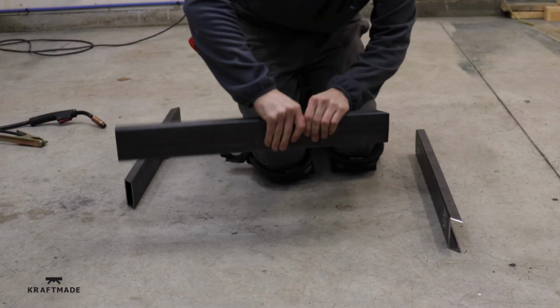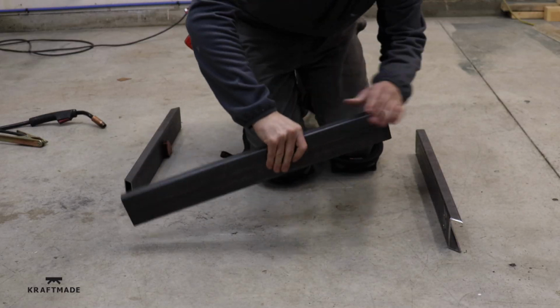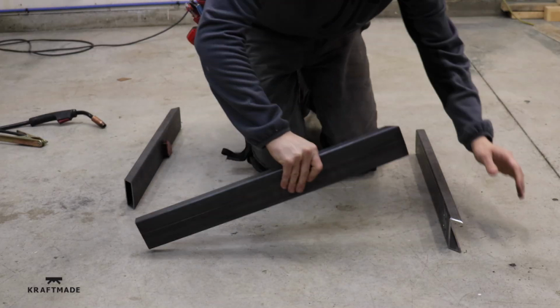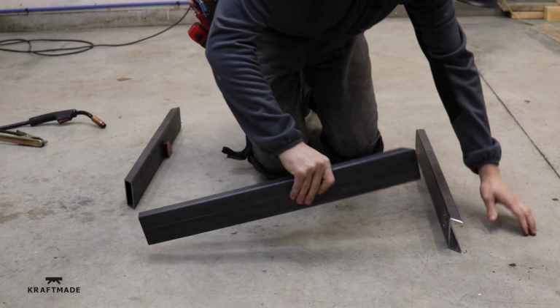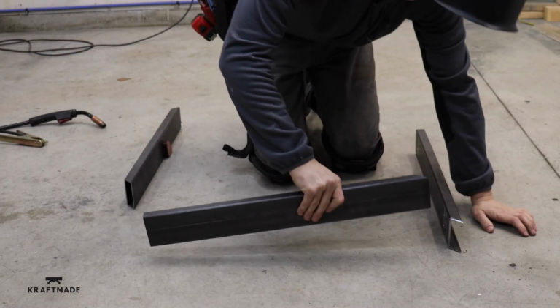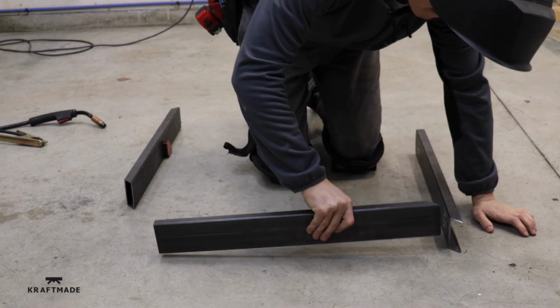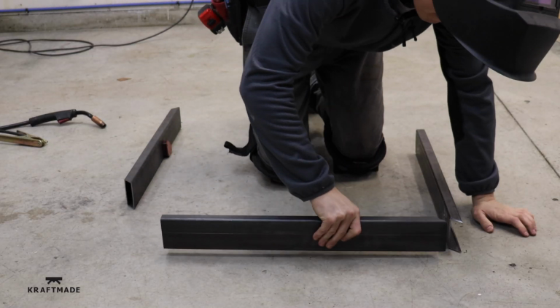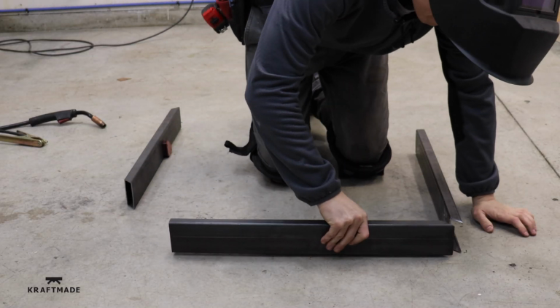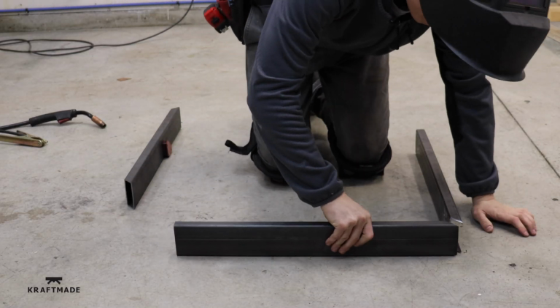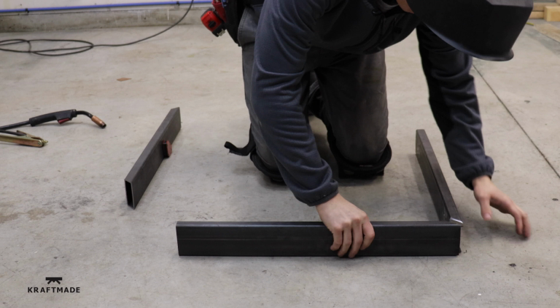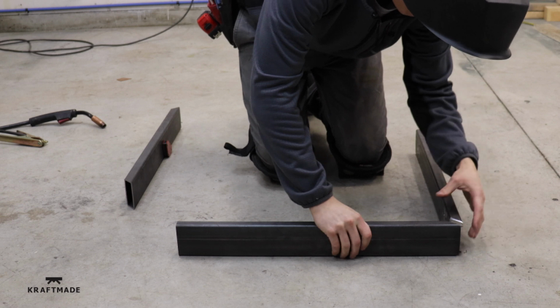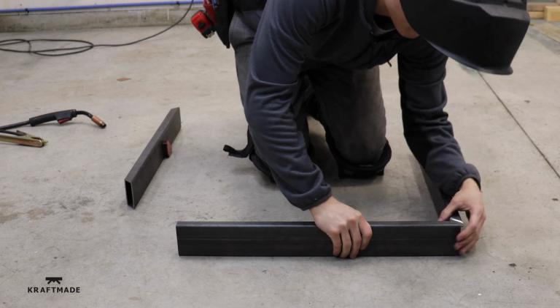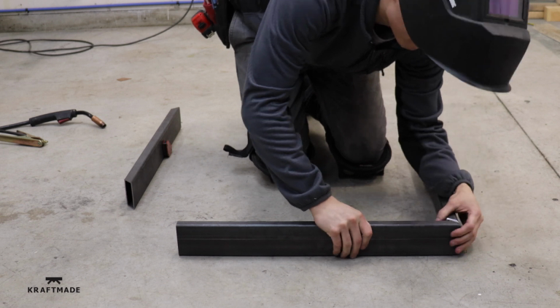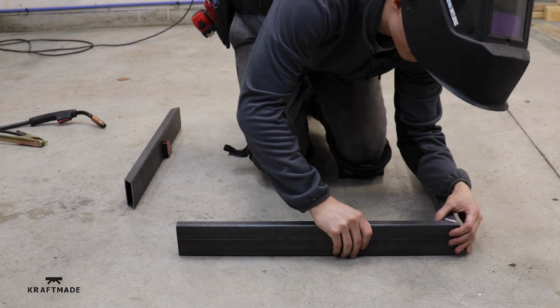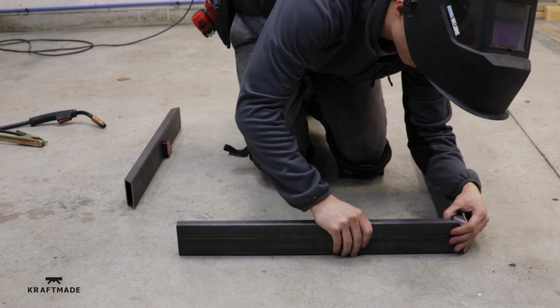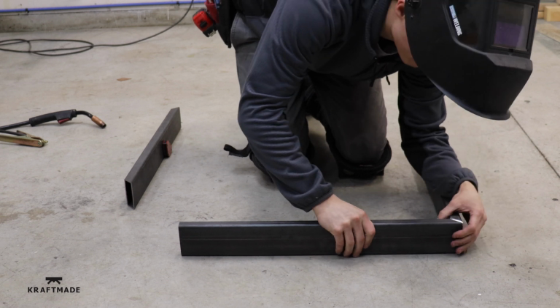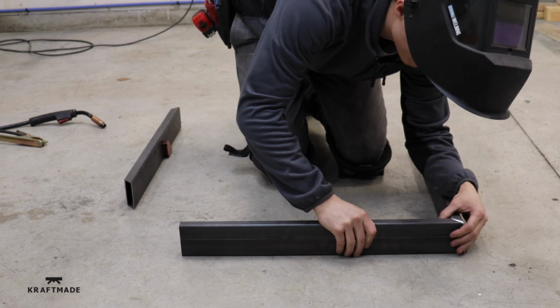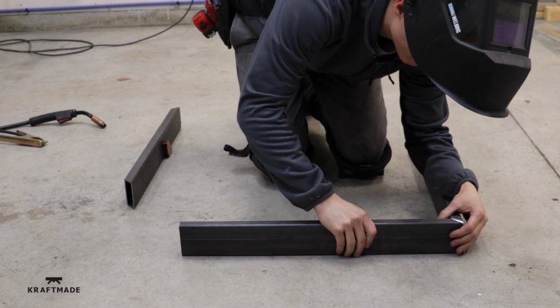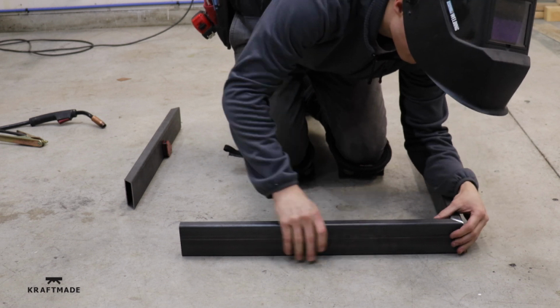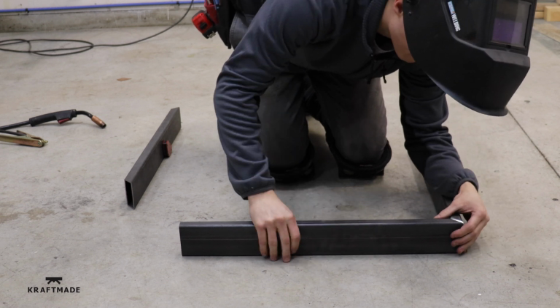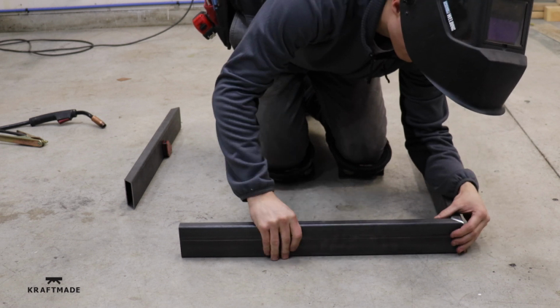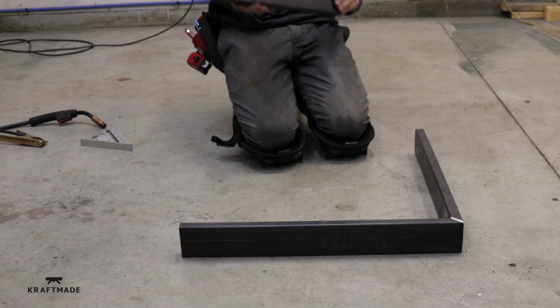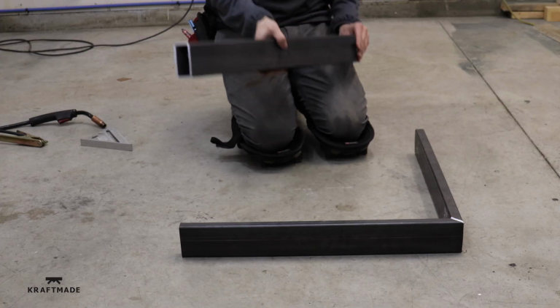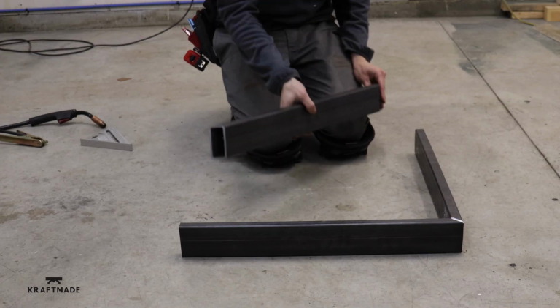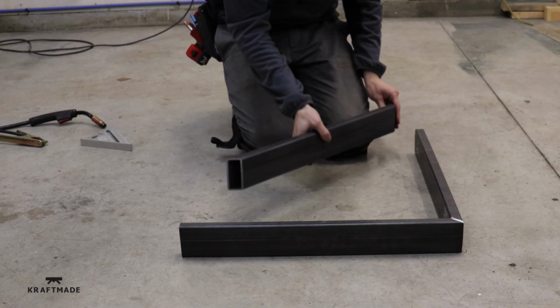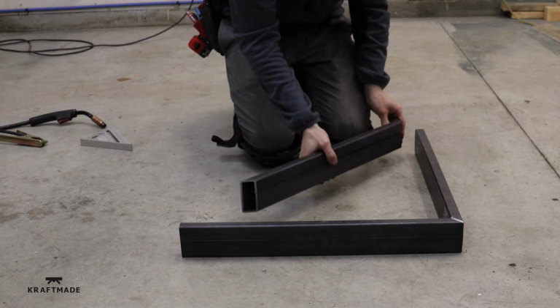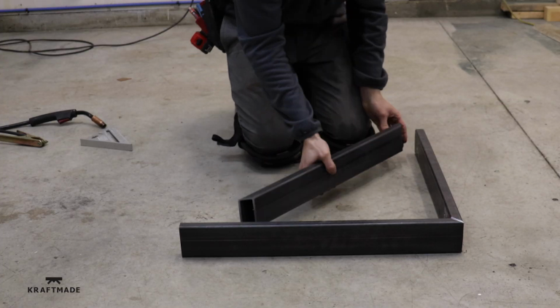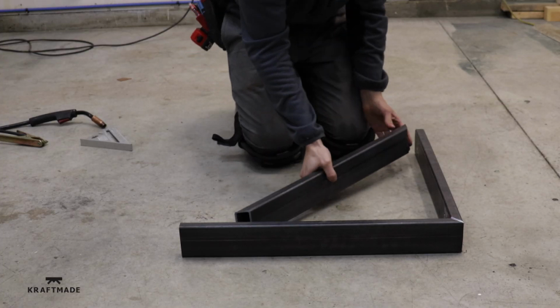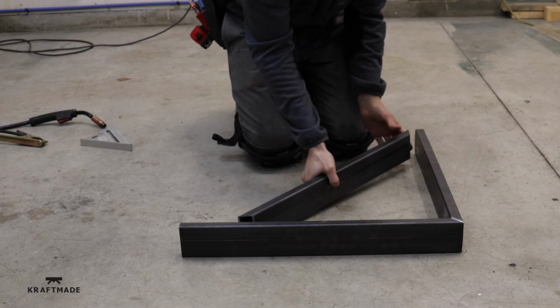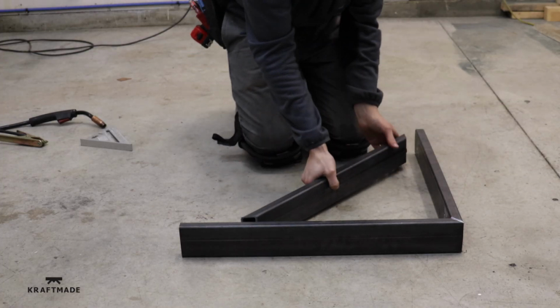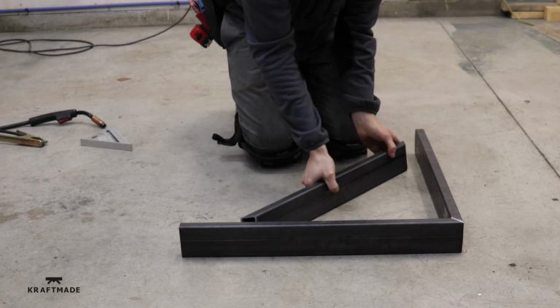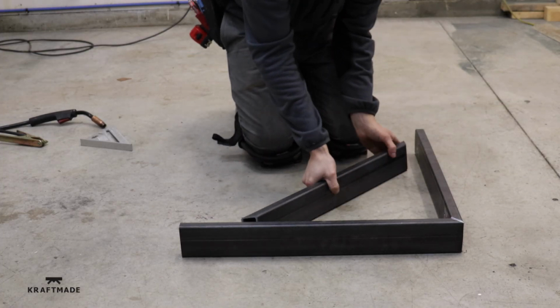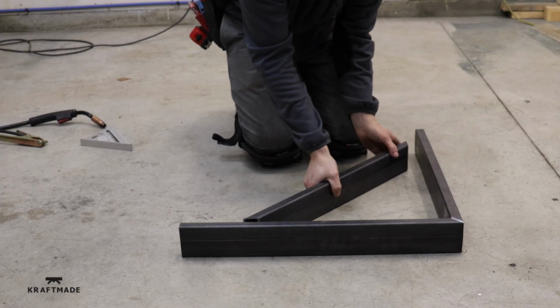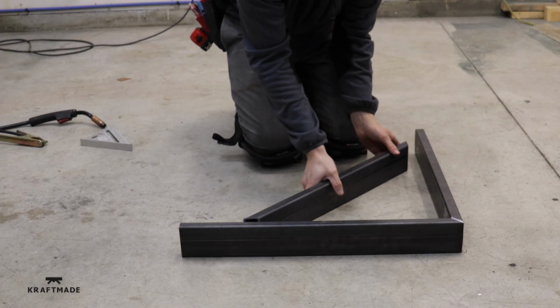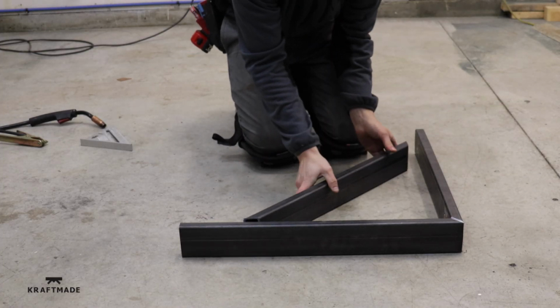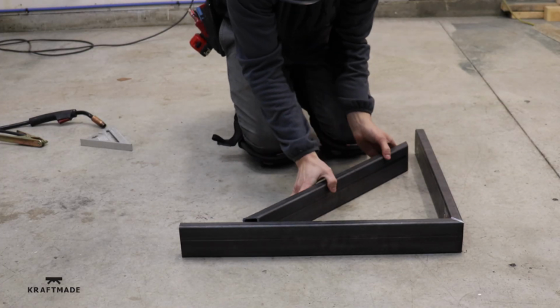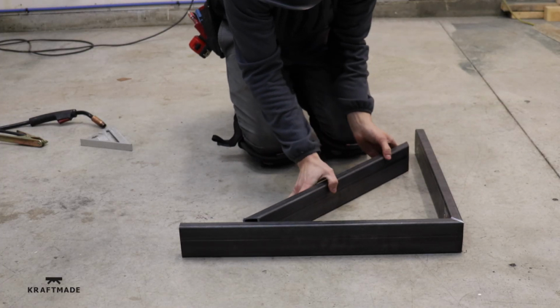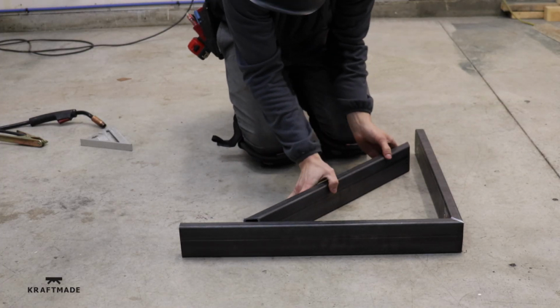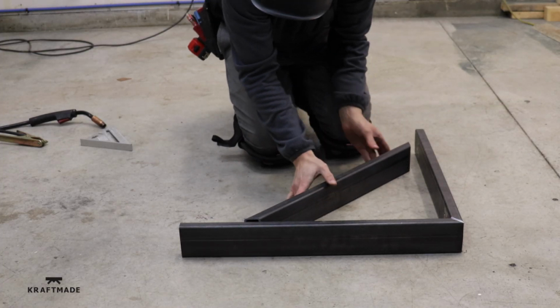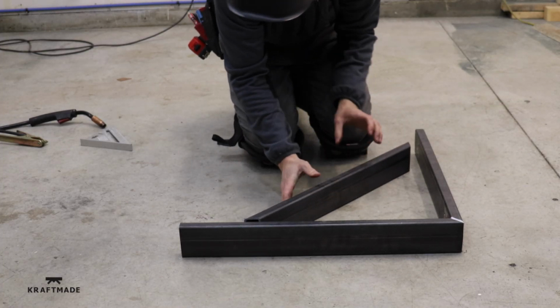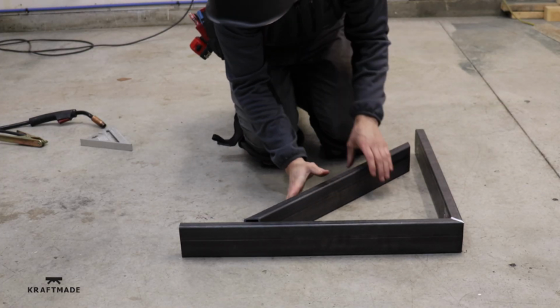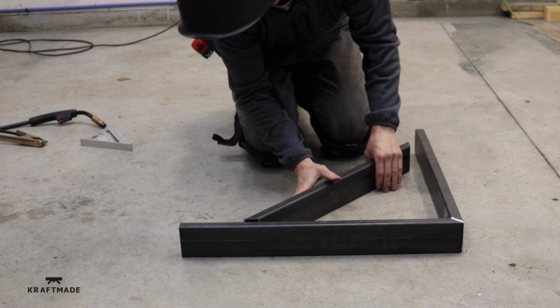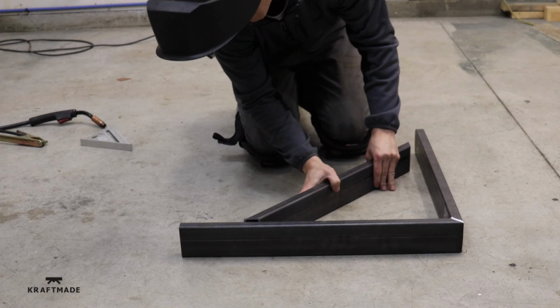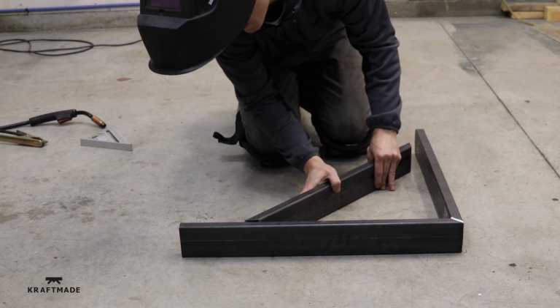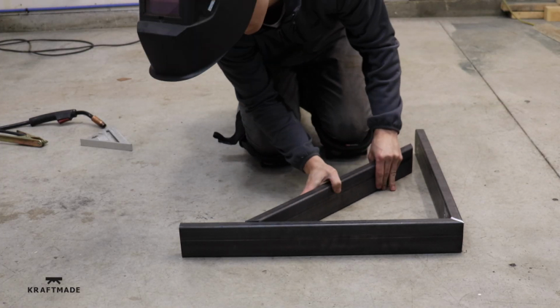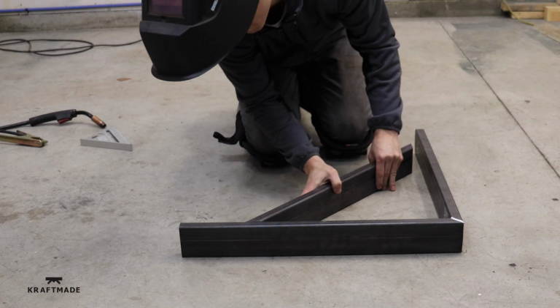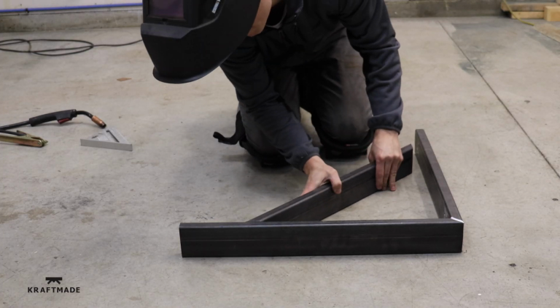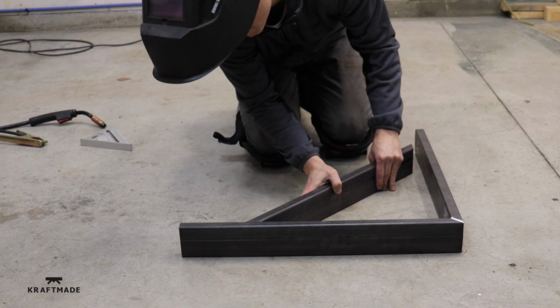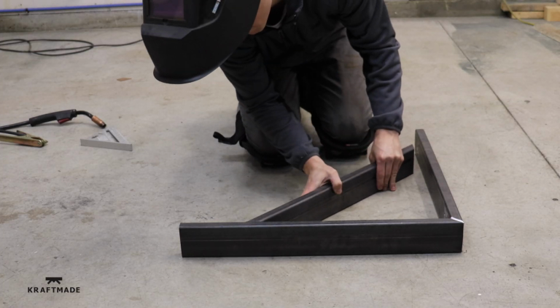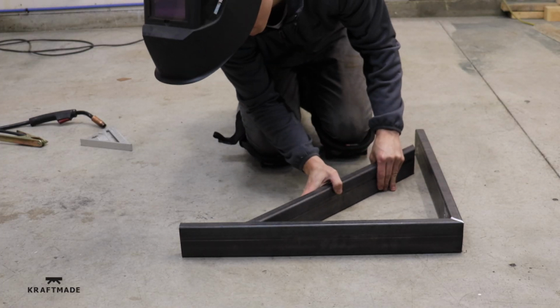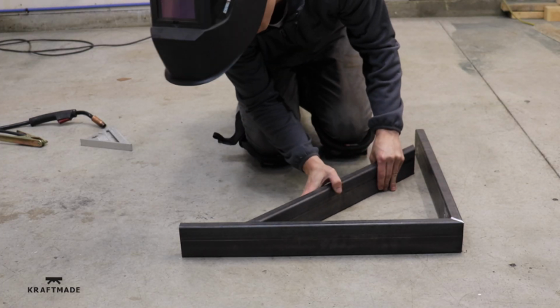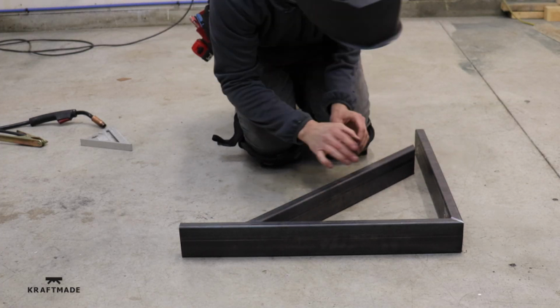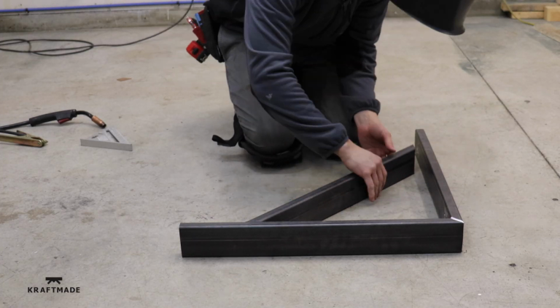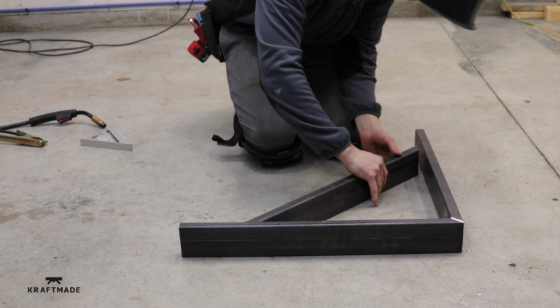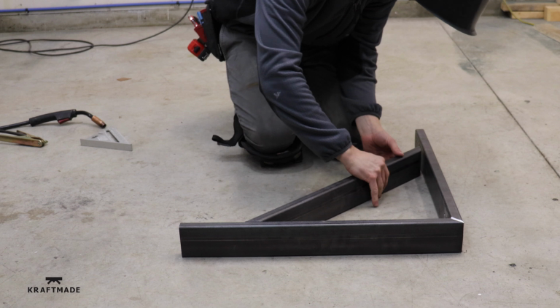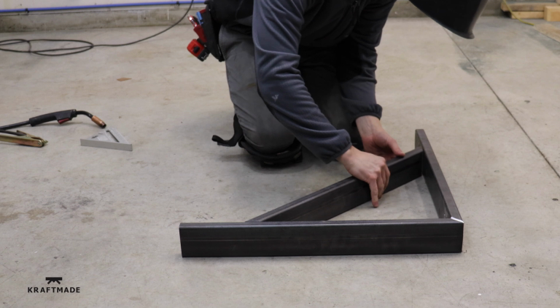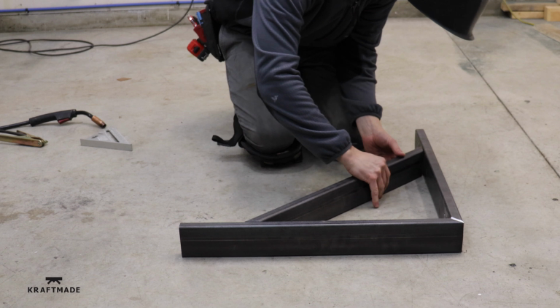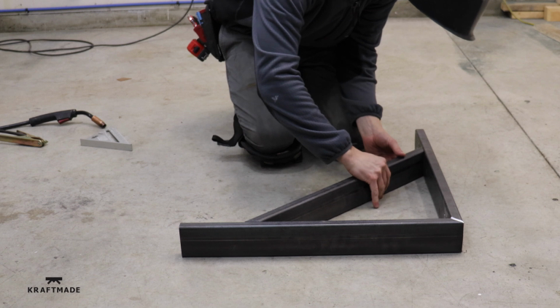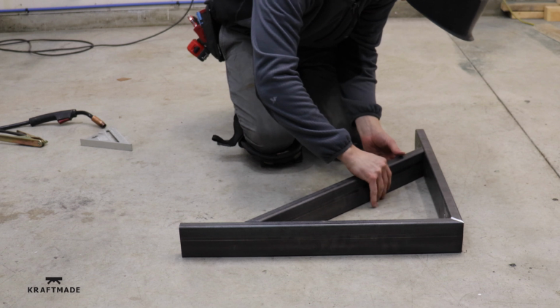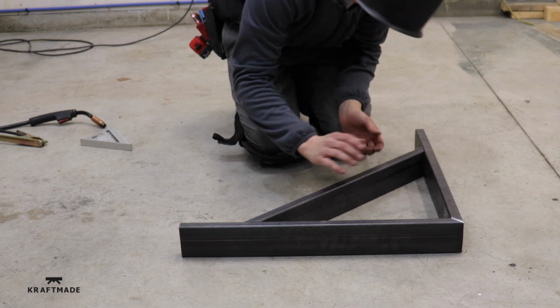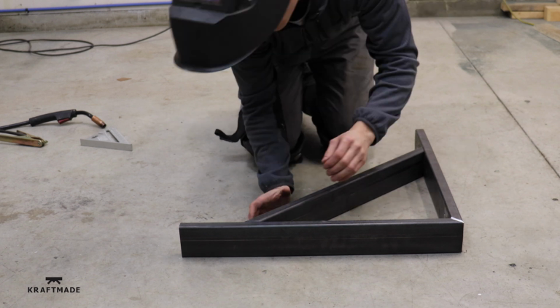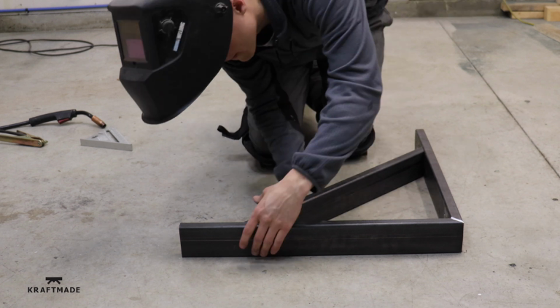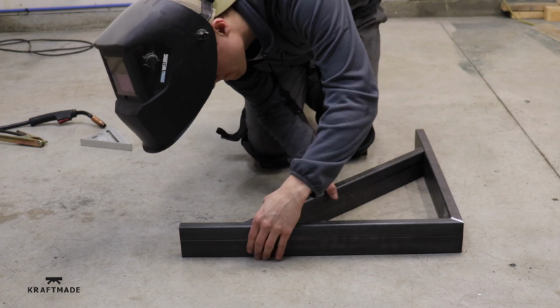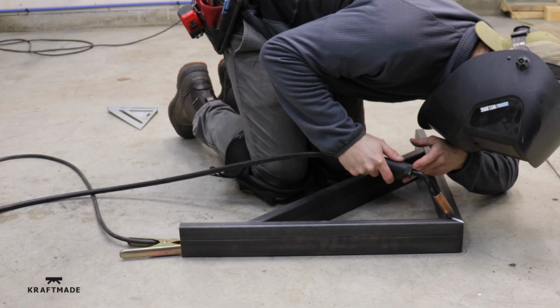Now that I have all my pieces cut to length and my holes drilled to attach the linear rails, I just lay it on the ground and tack it together.